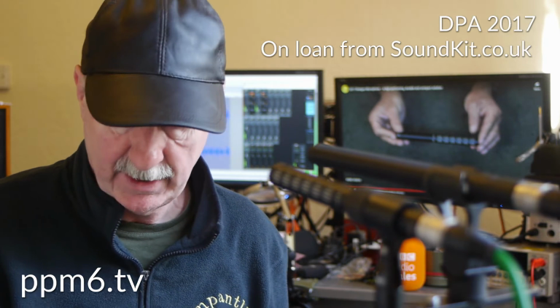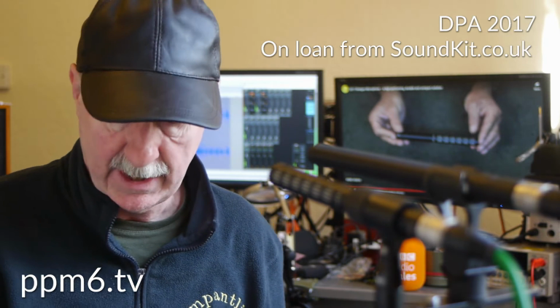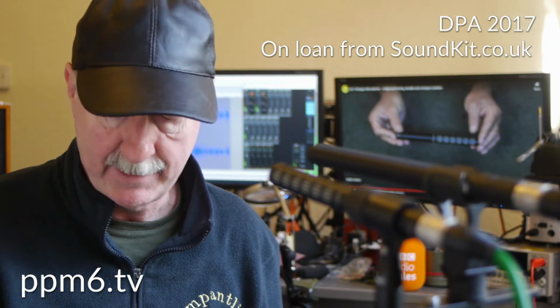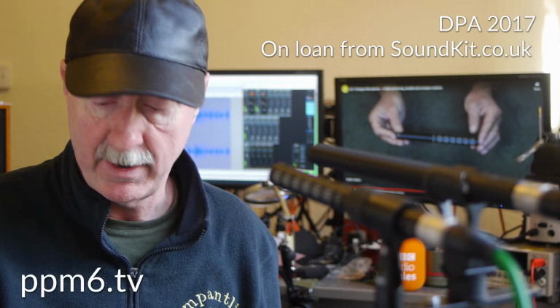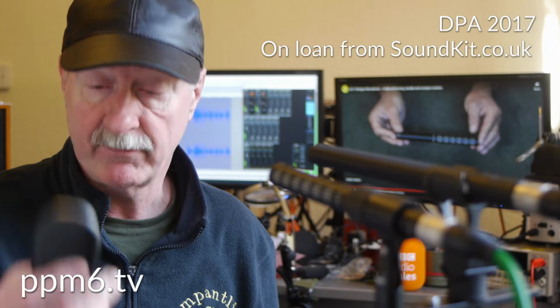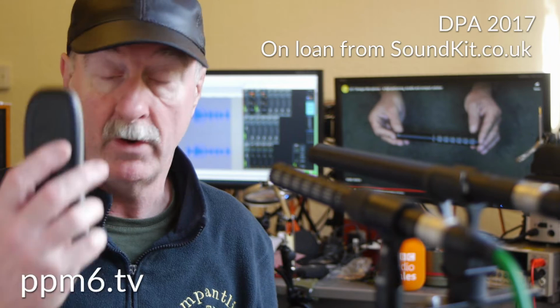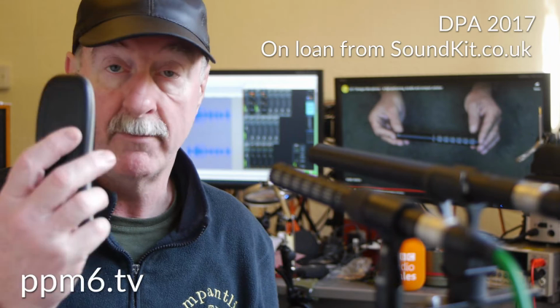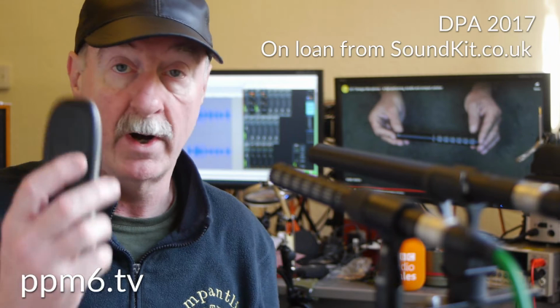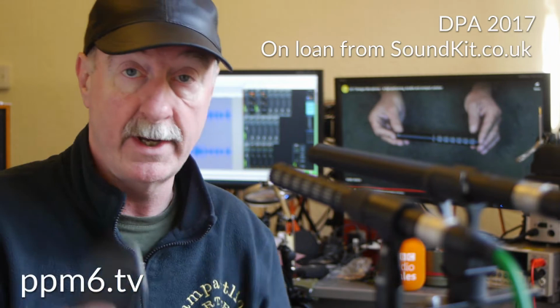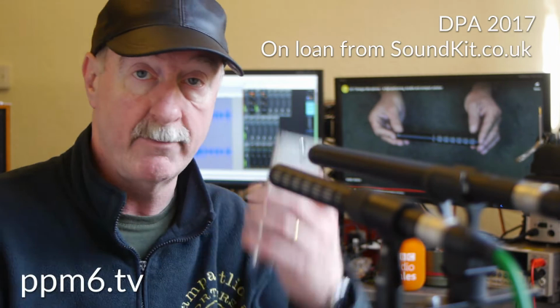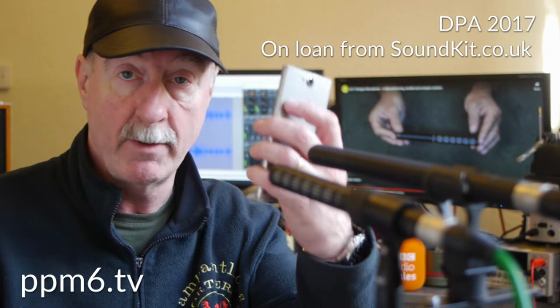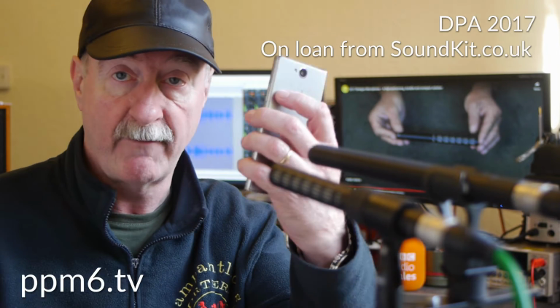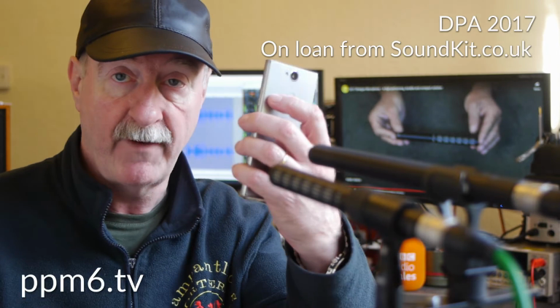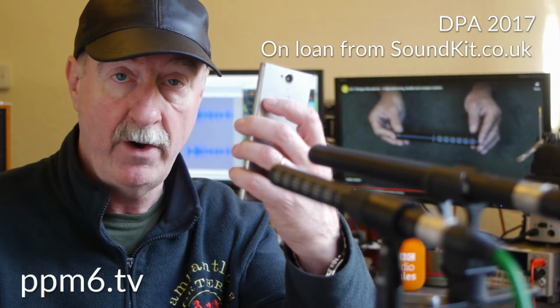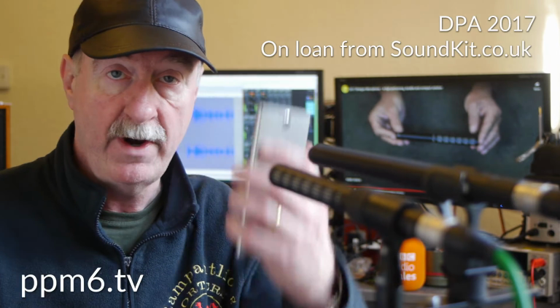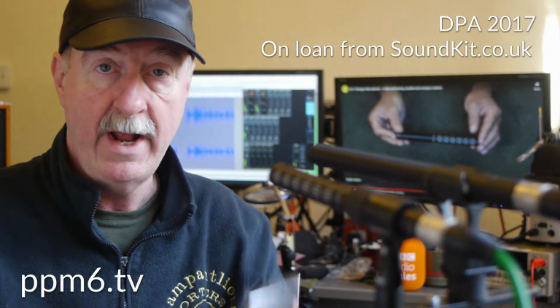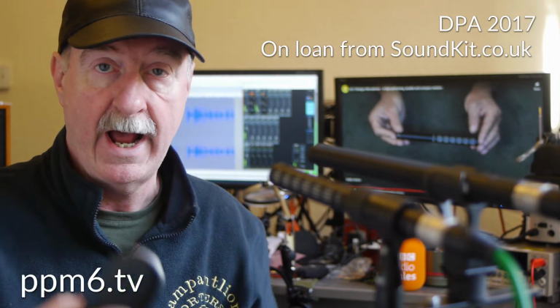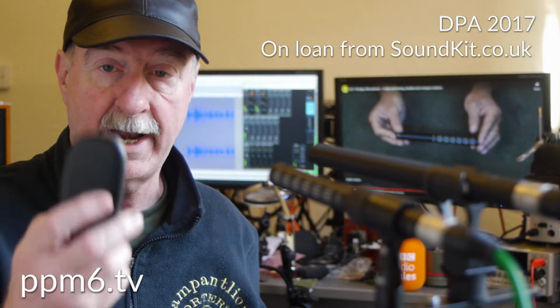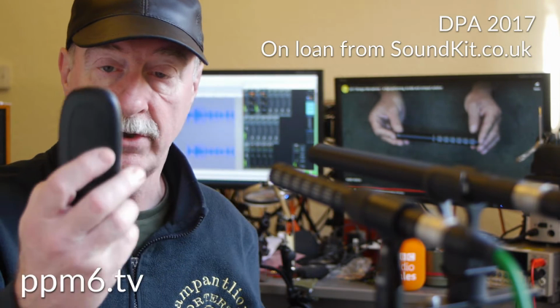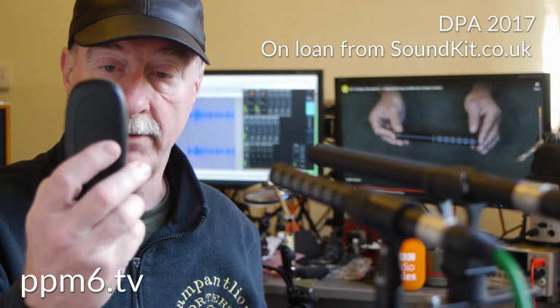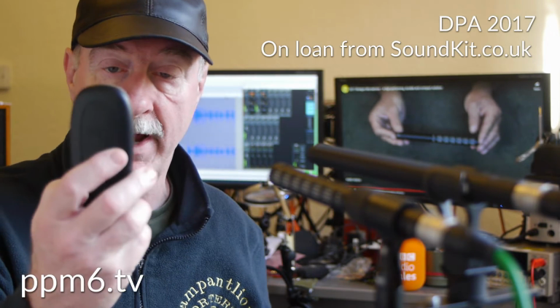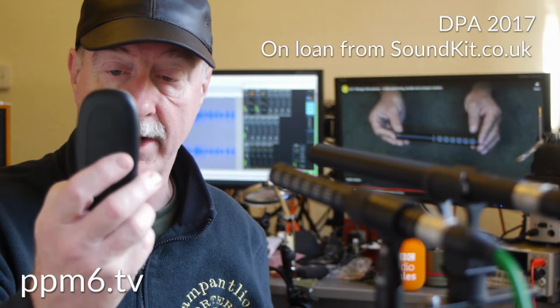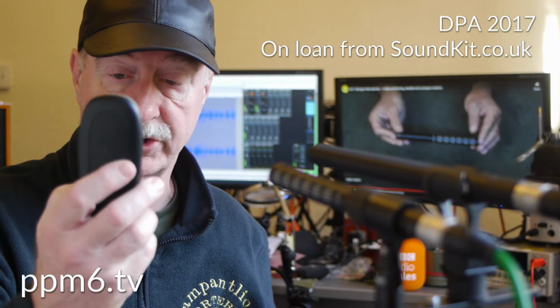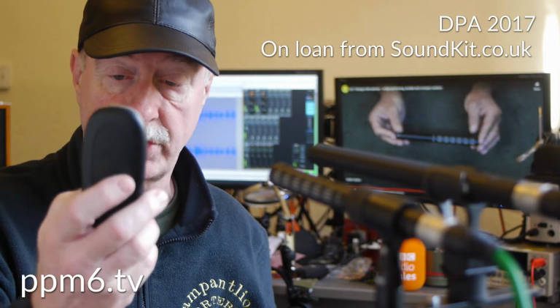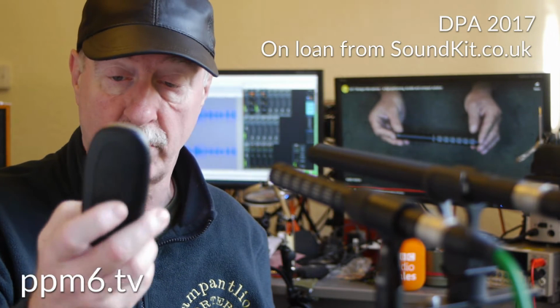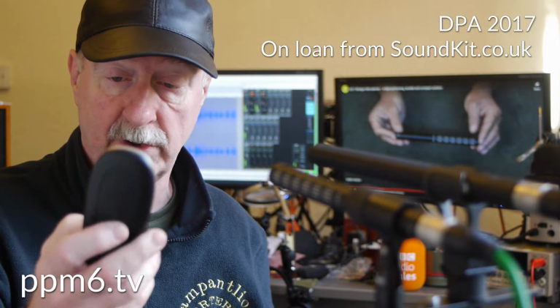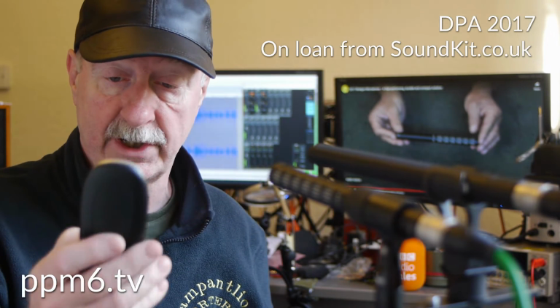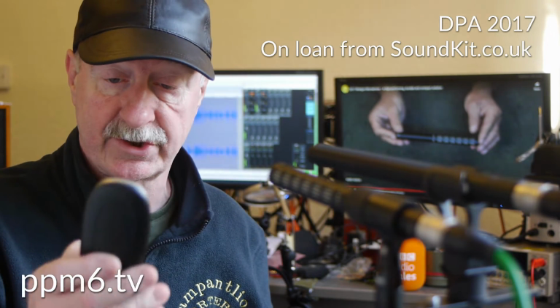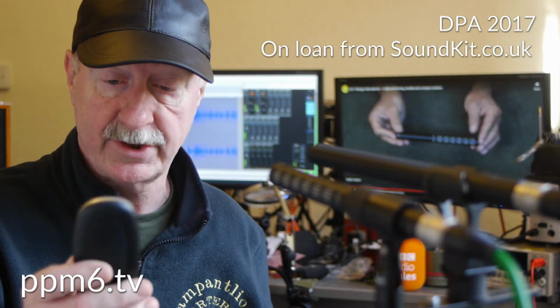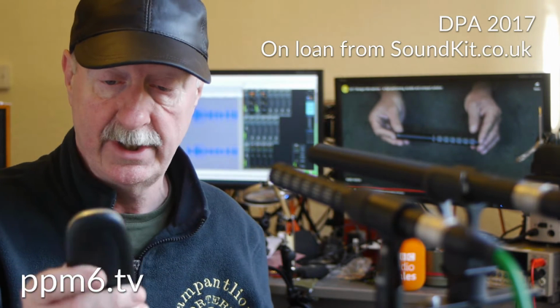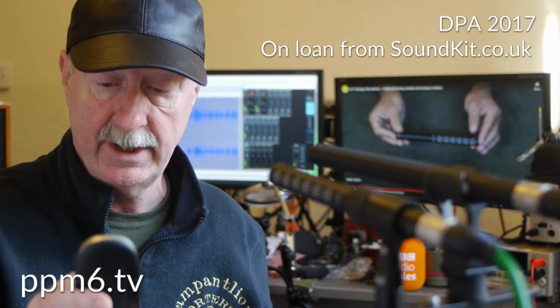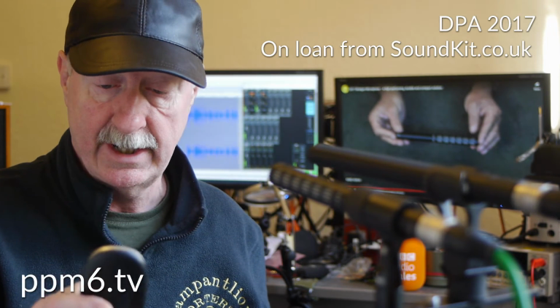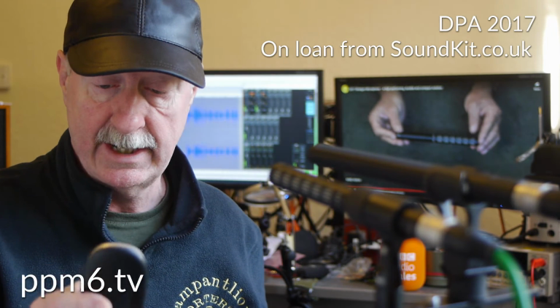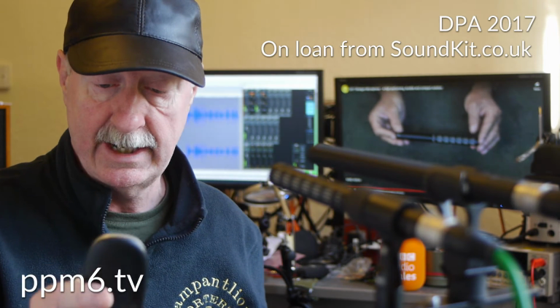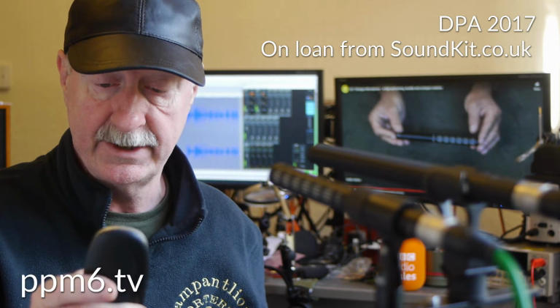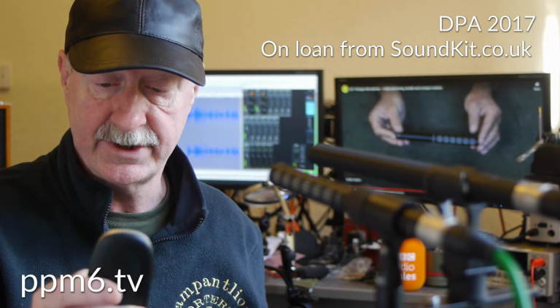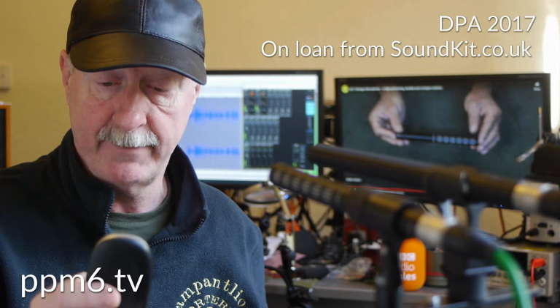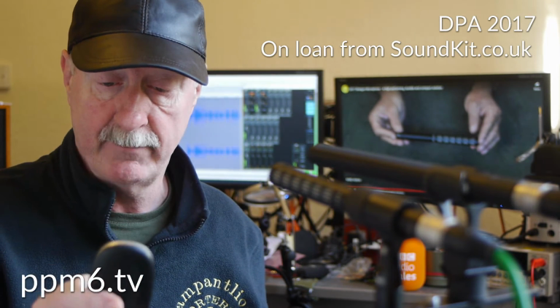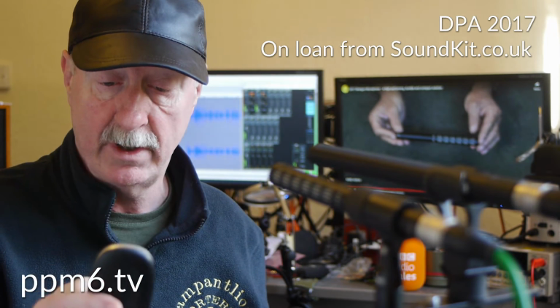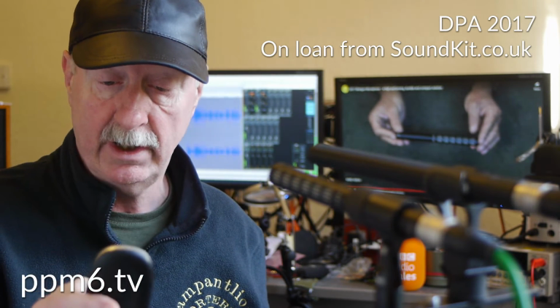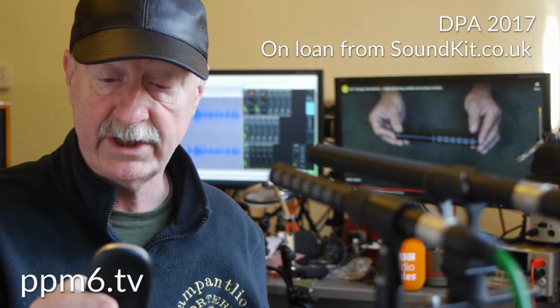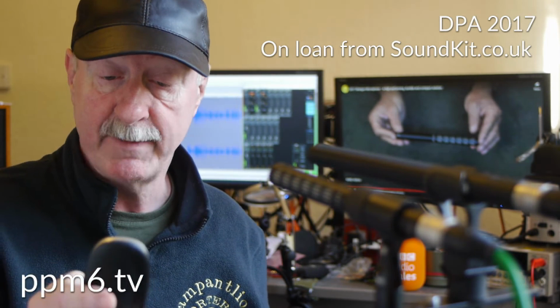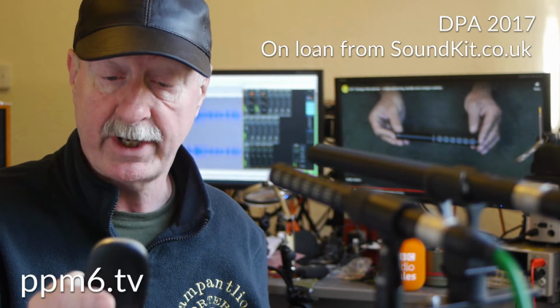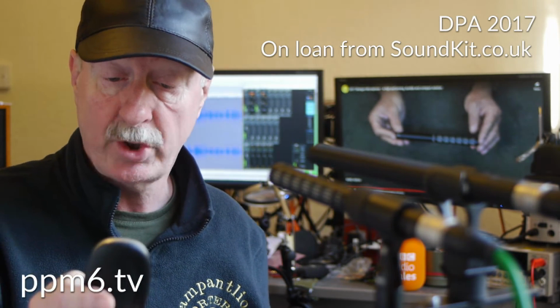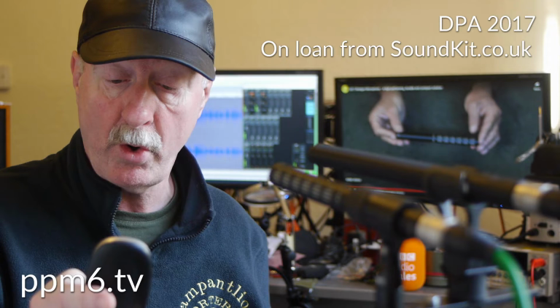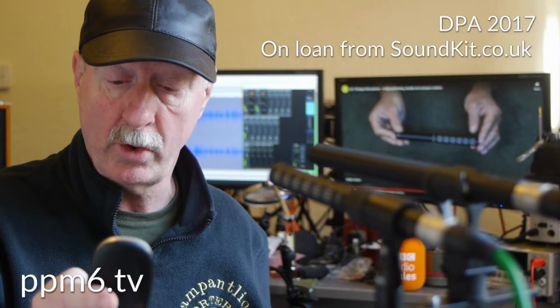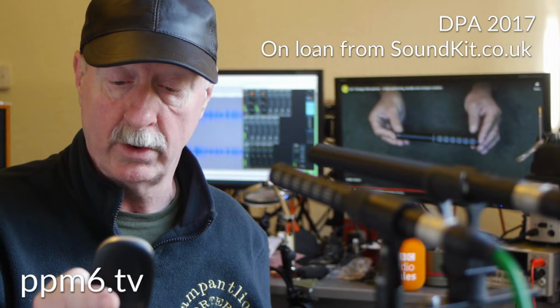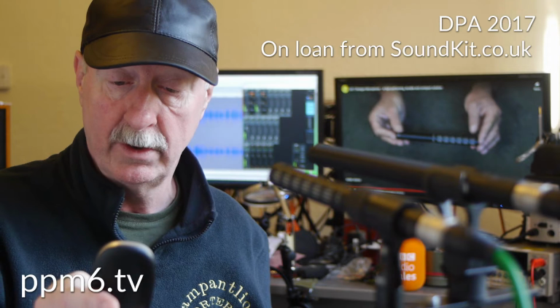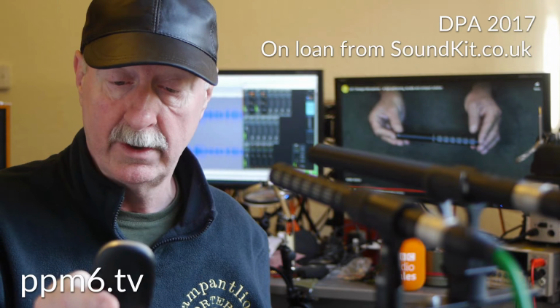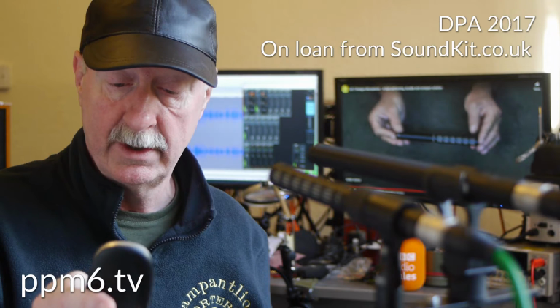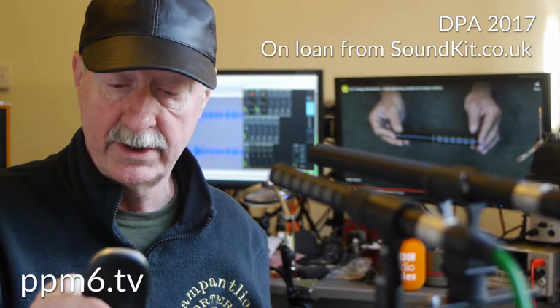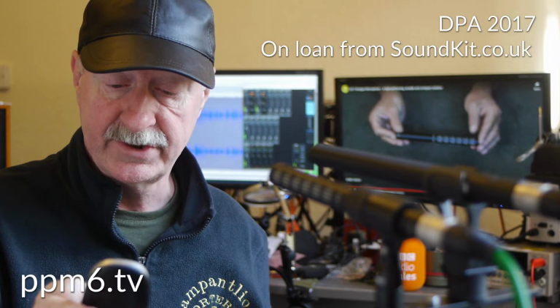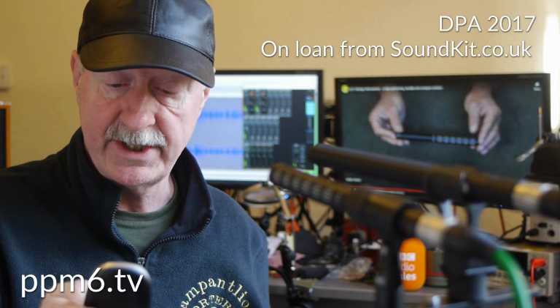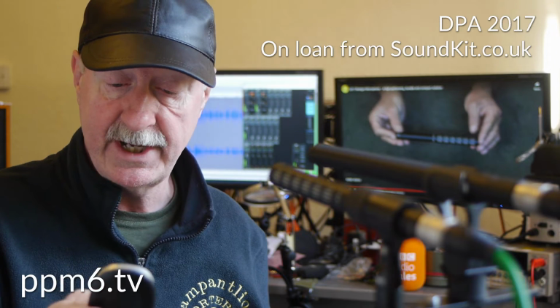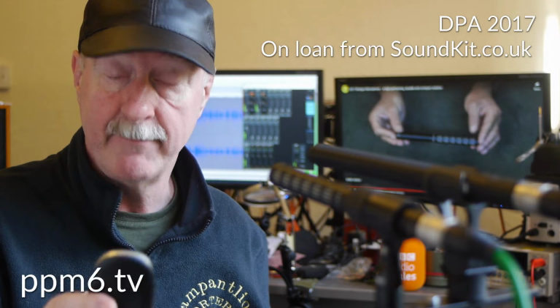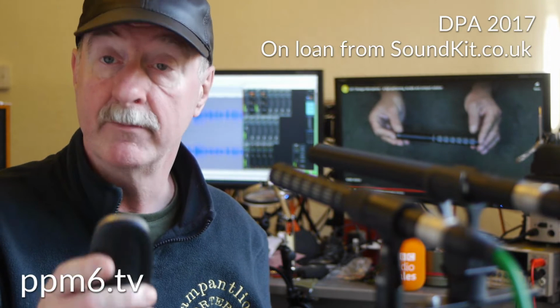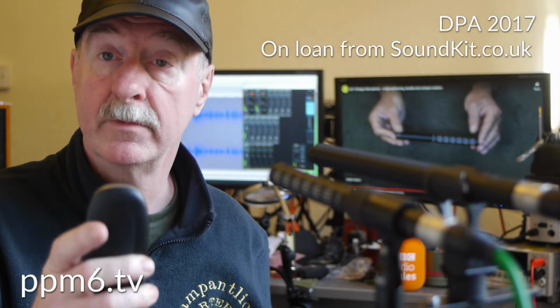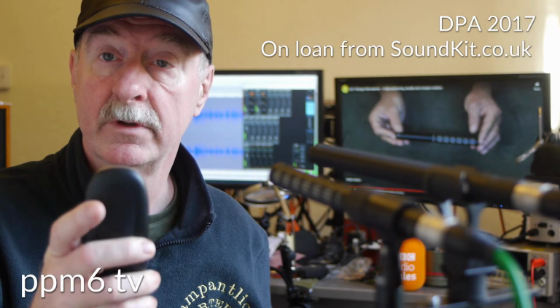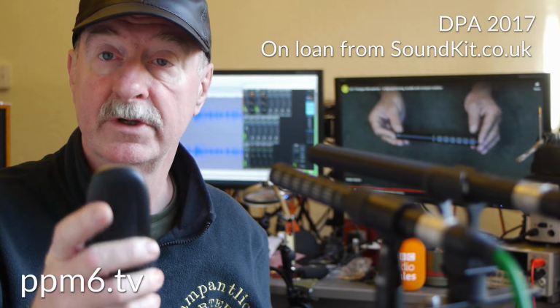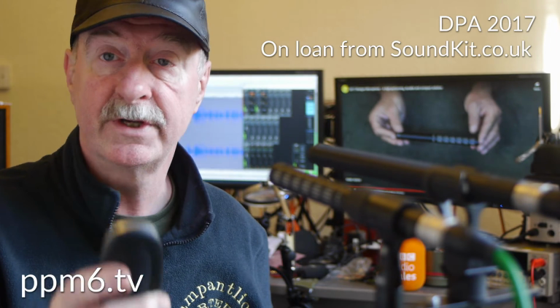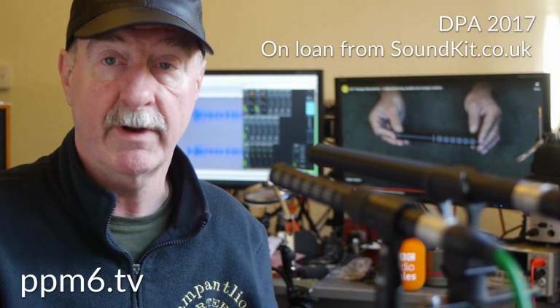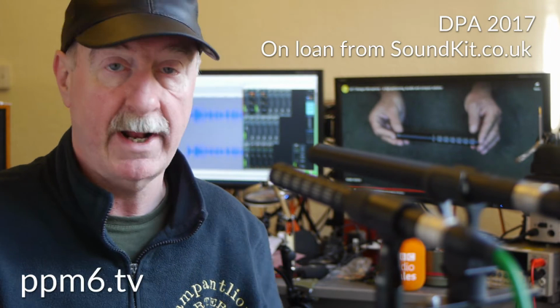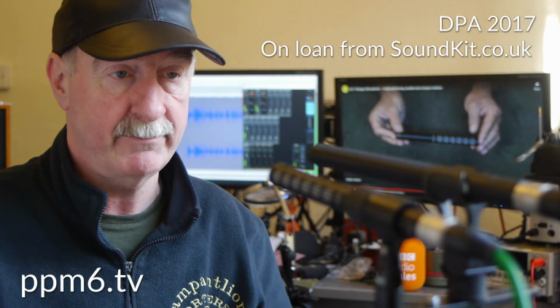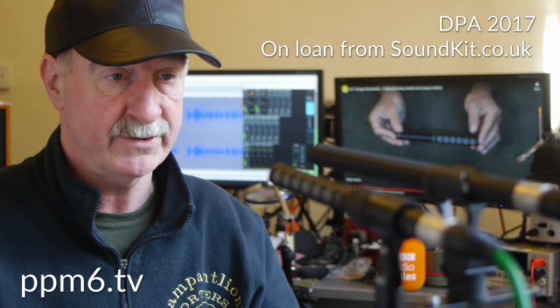I've got my mobile phone and I got my house cordless and let's make a call and see what happens.